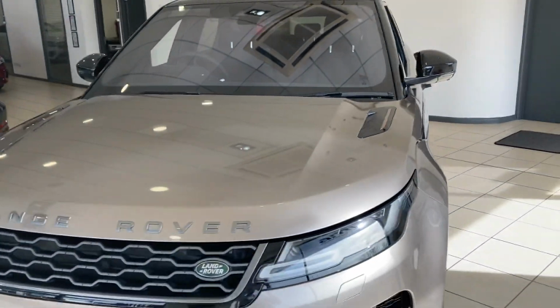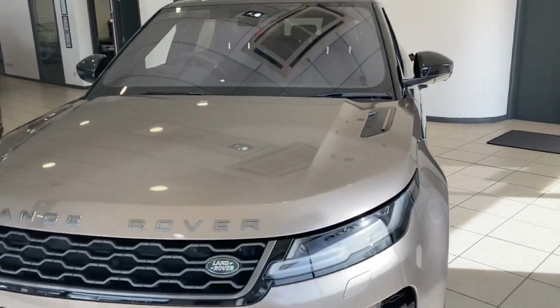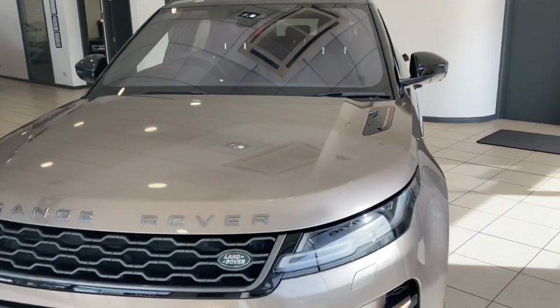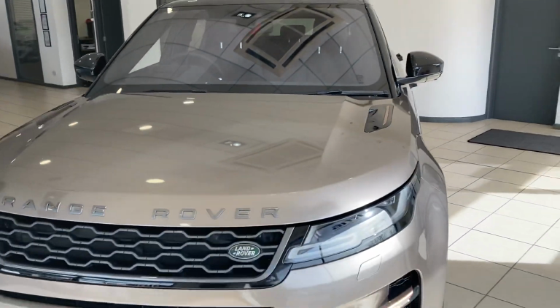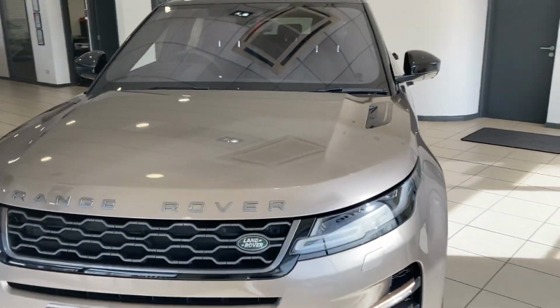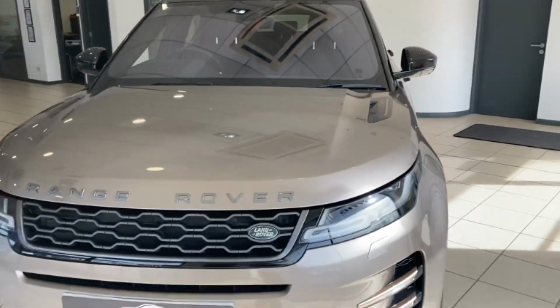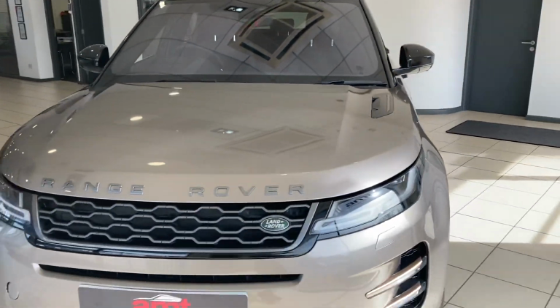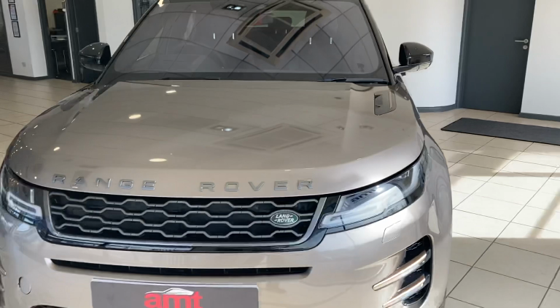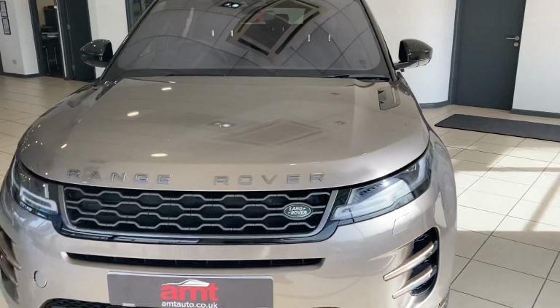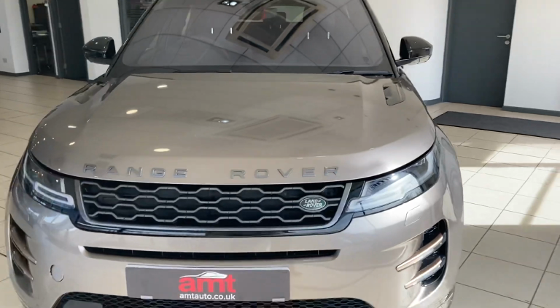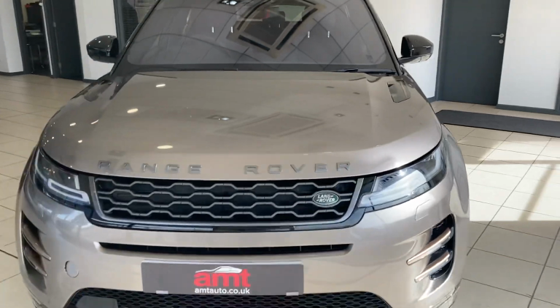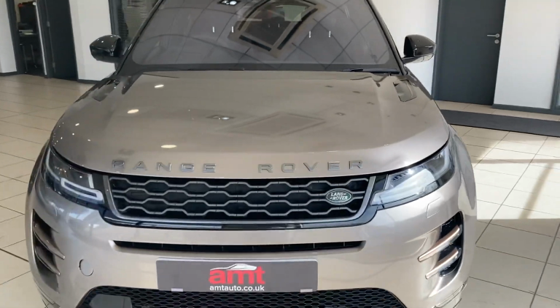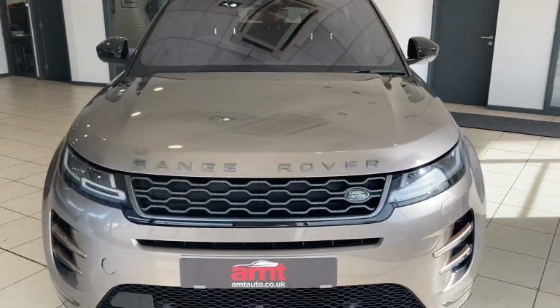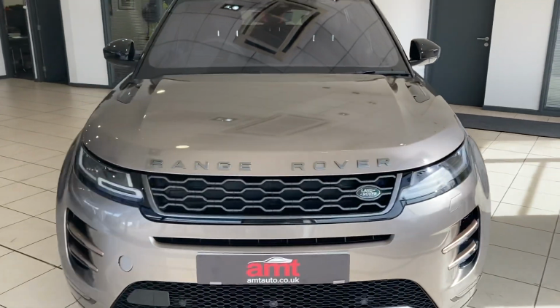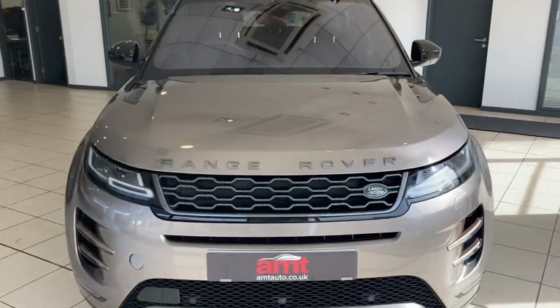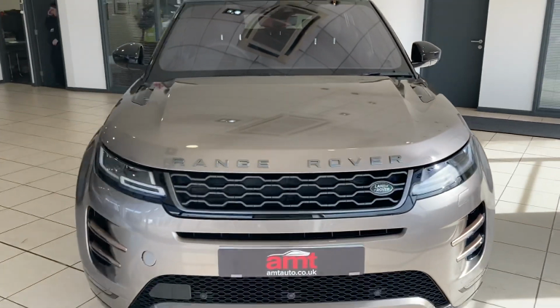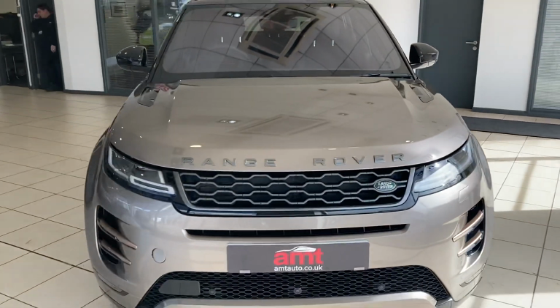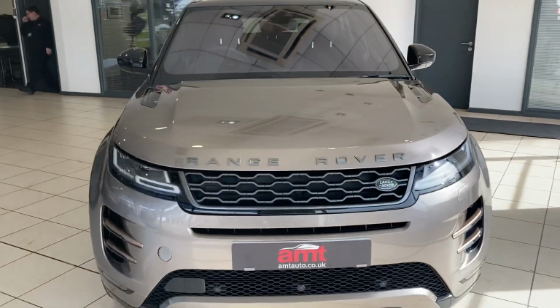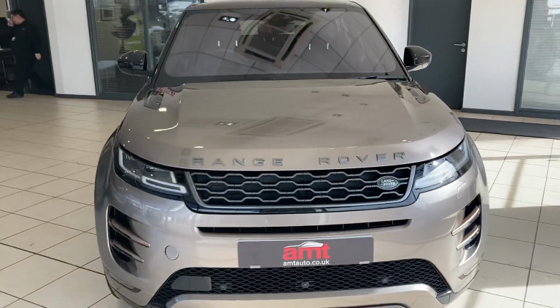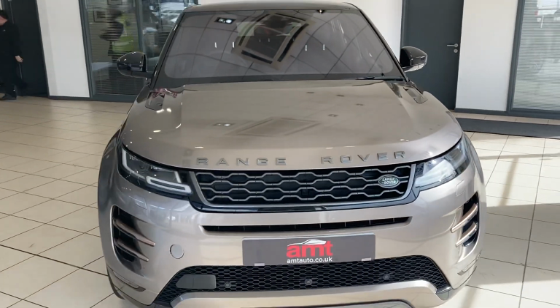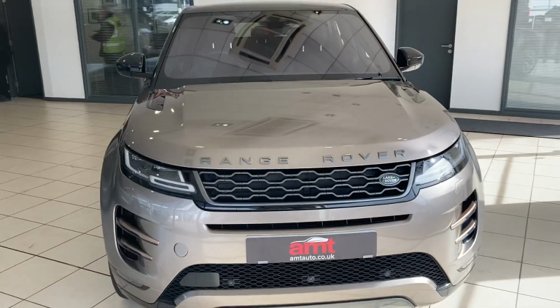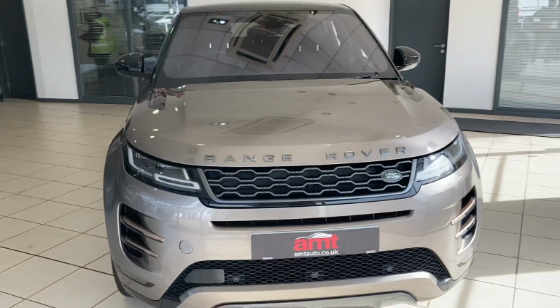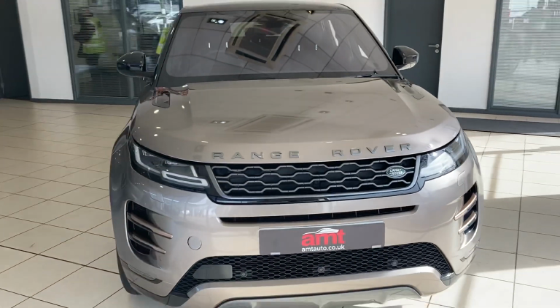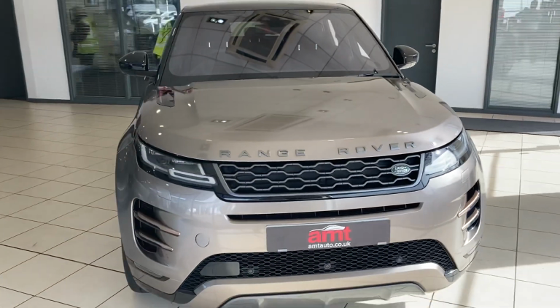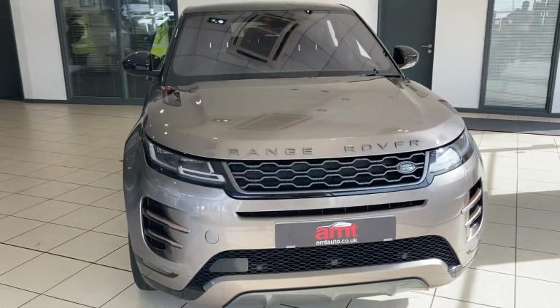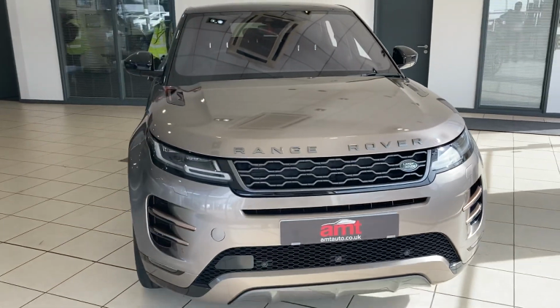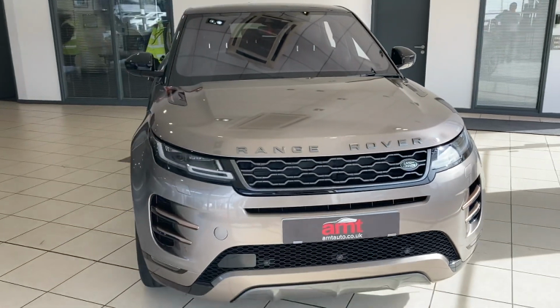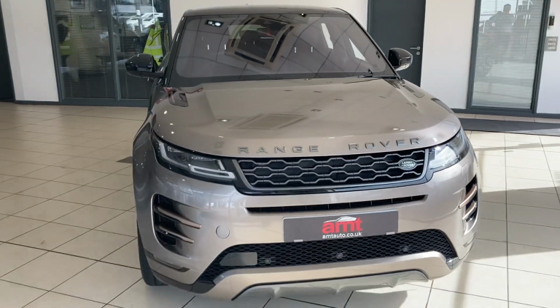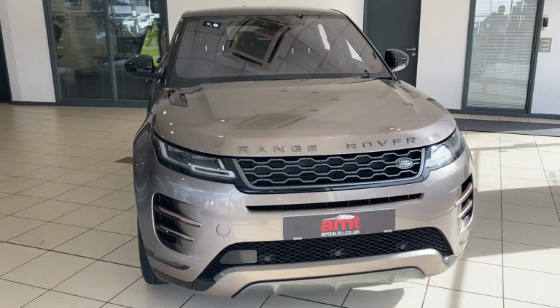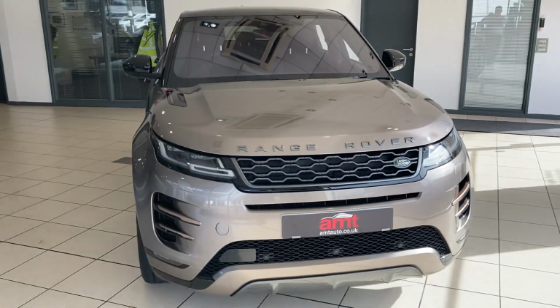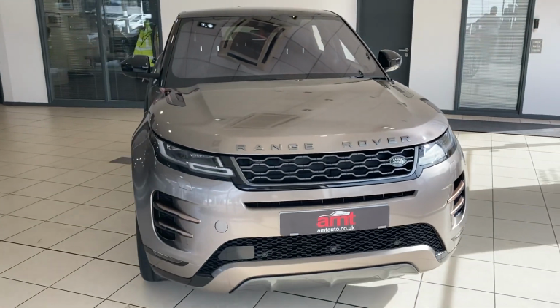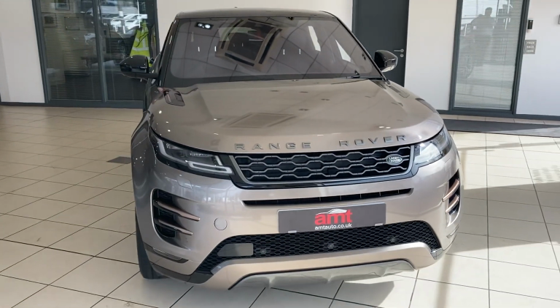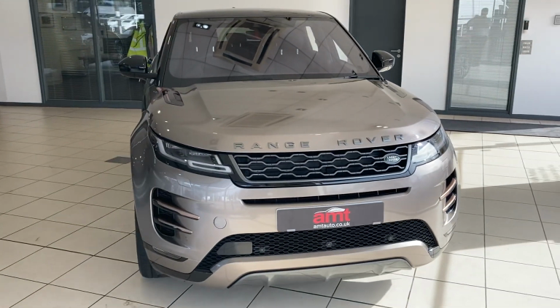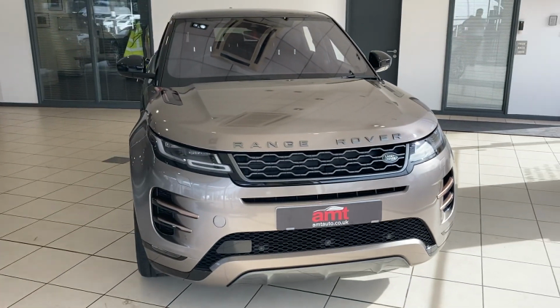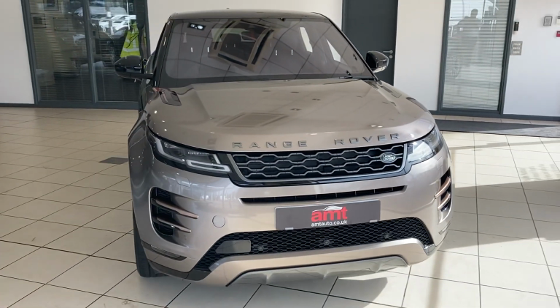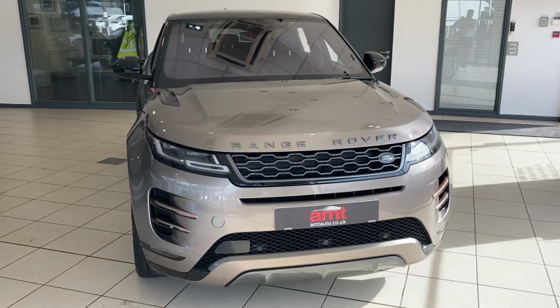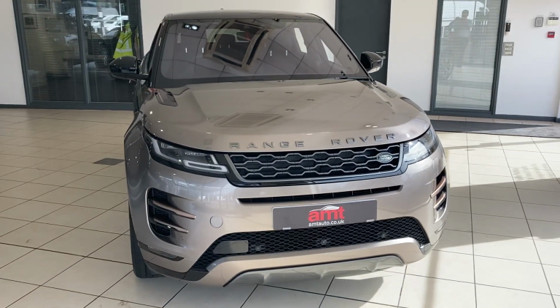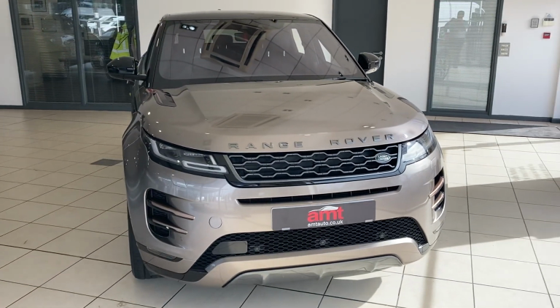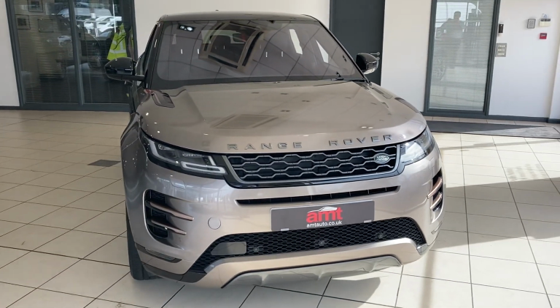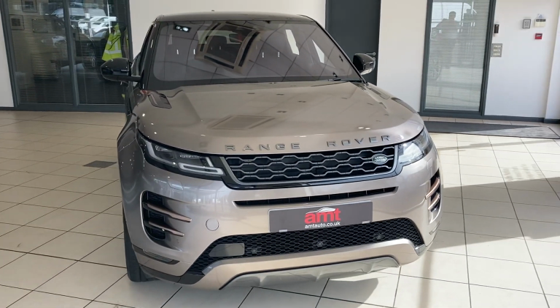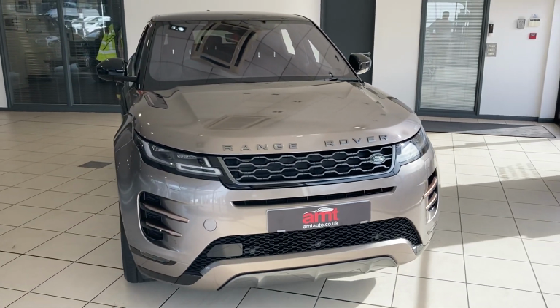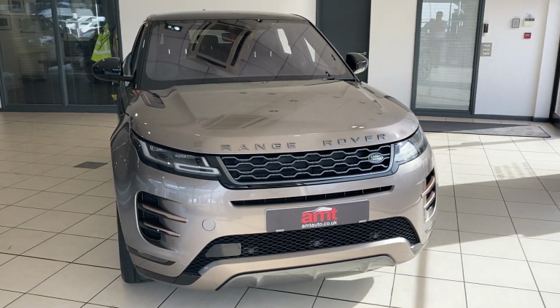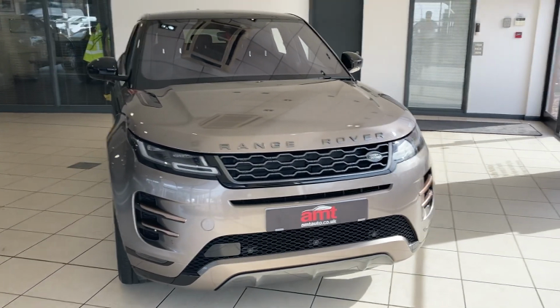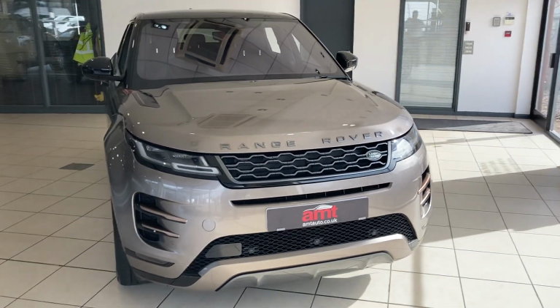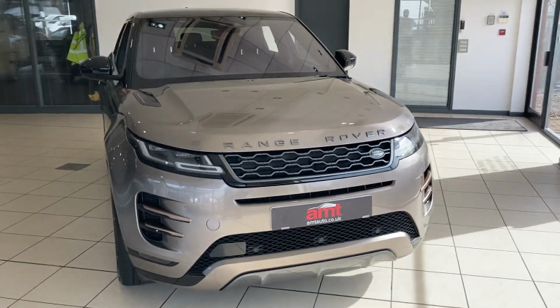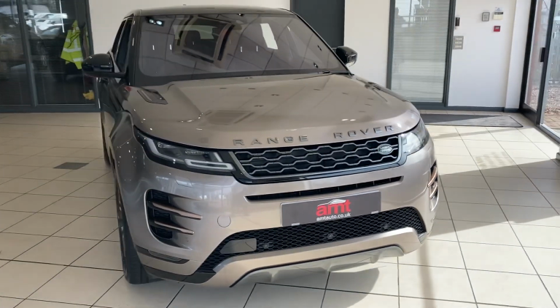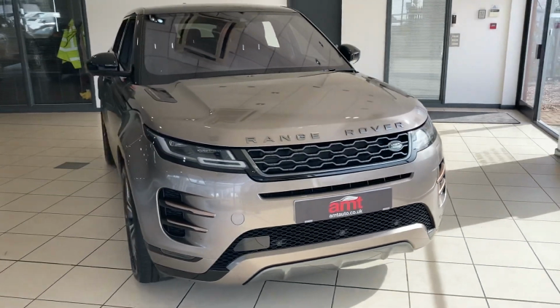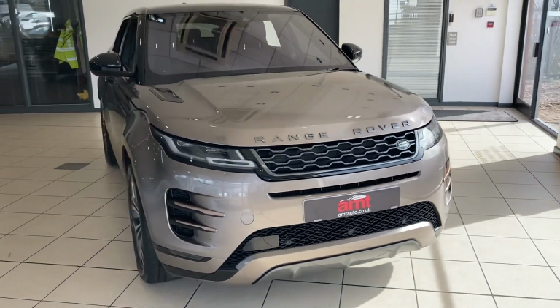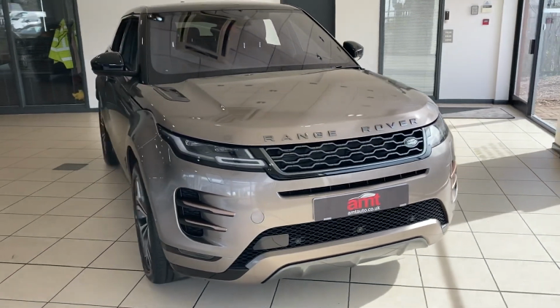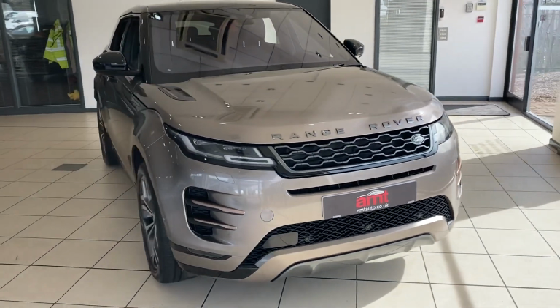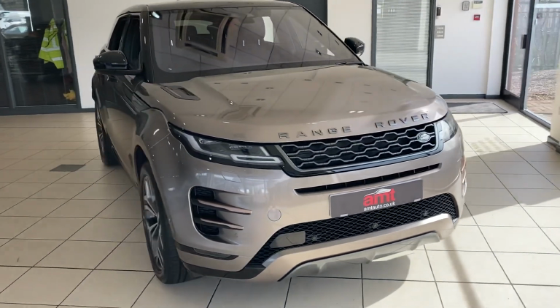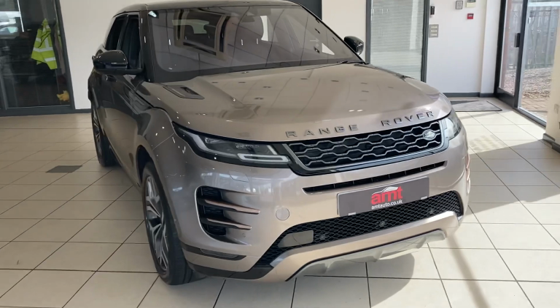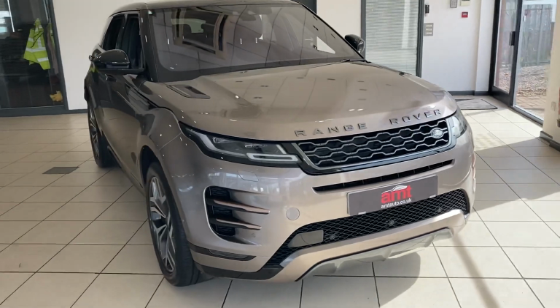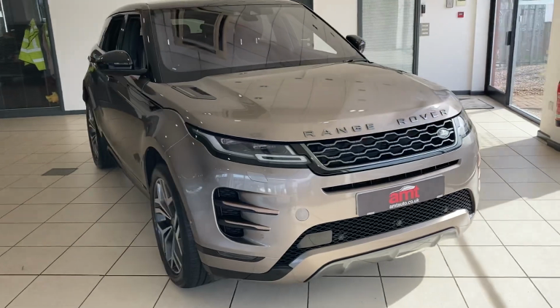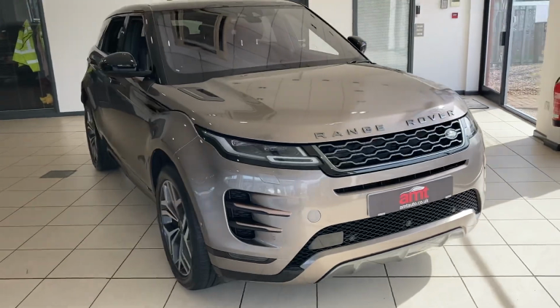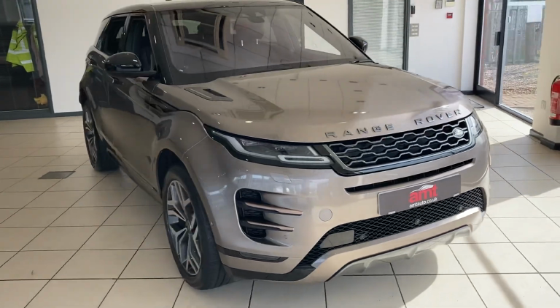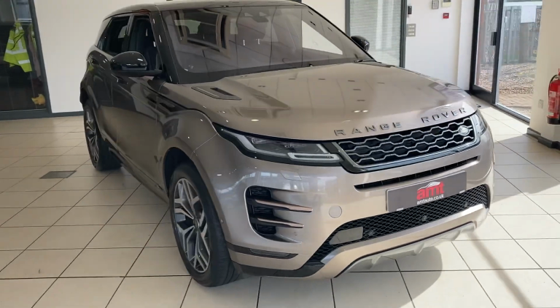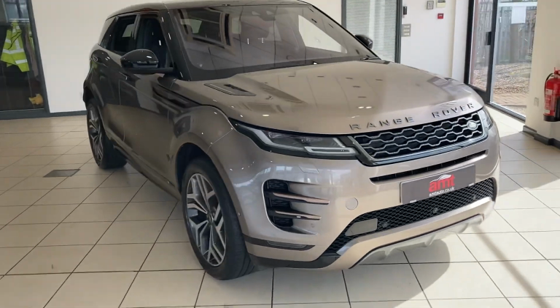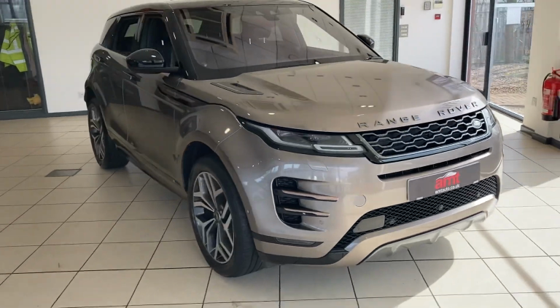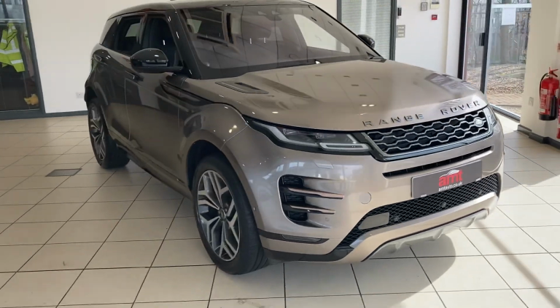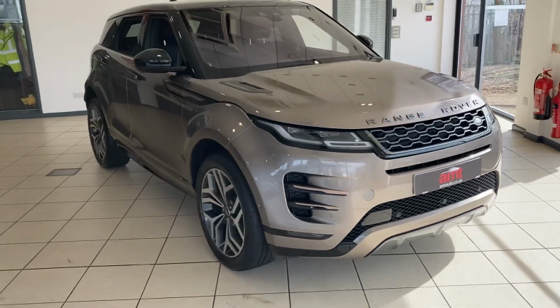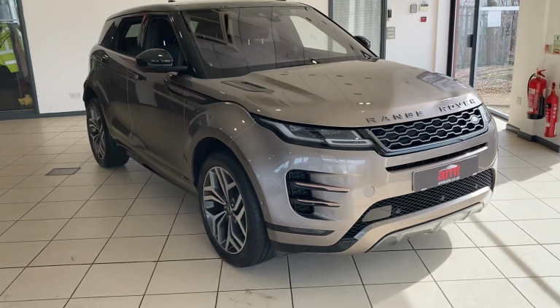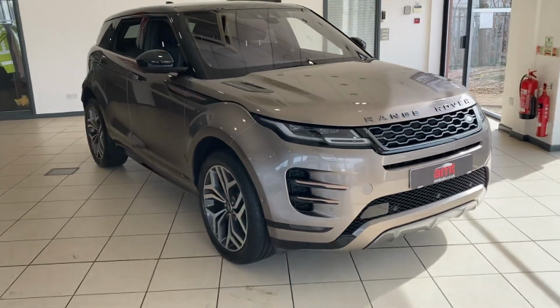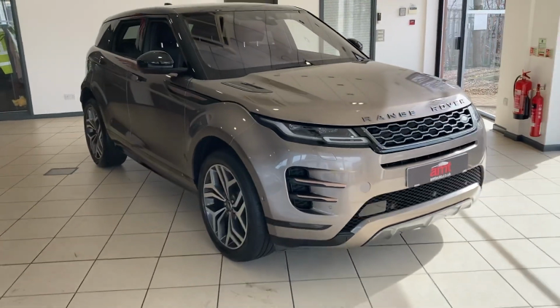If you'd like any information on this or any of our other cars, please contact one of our sales team here at AMT Specialist Cars in Birmingham. Thank you very much for watching, enjoy the rest of your day.